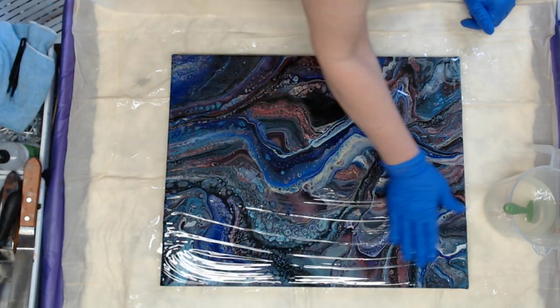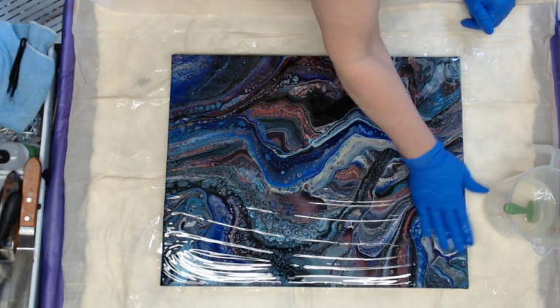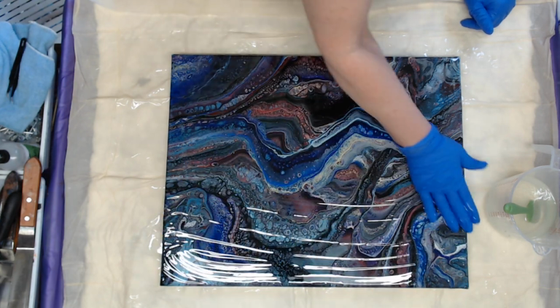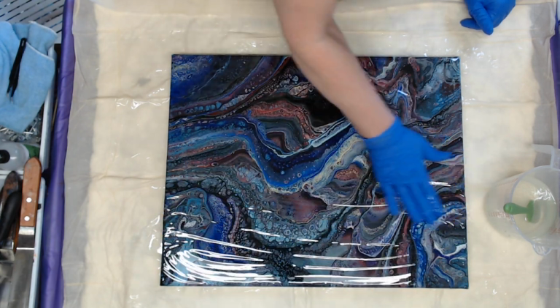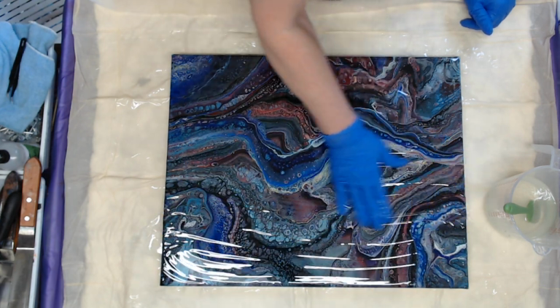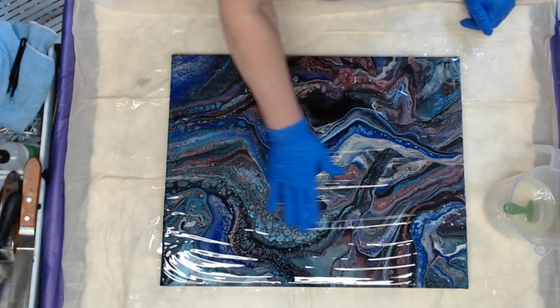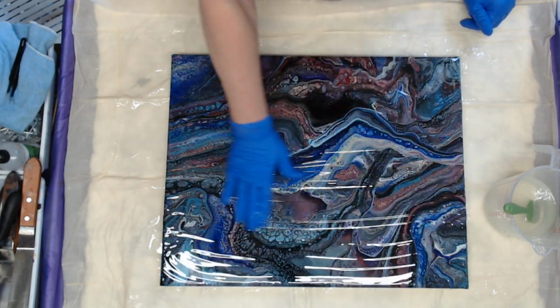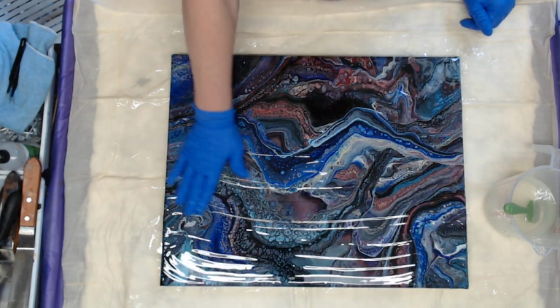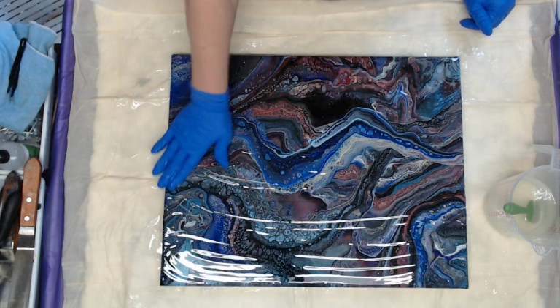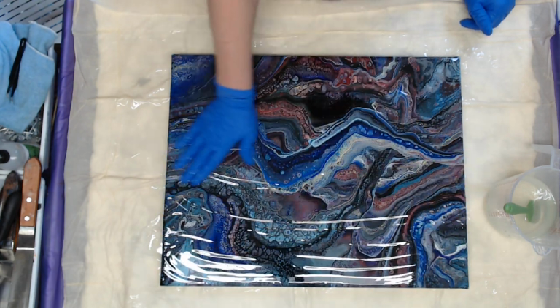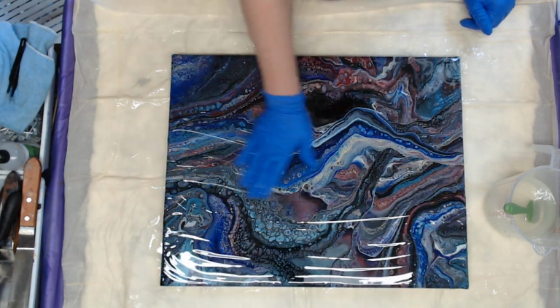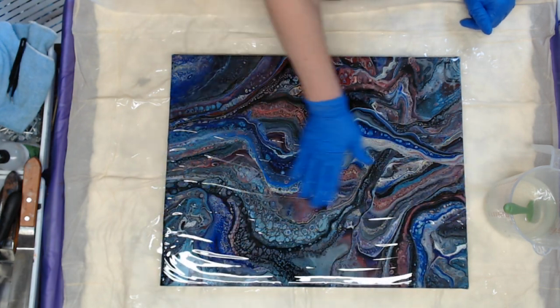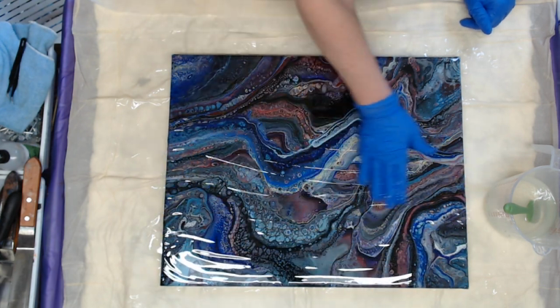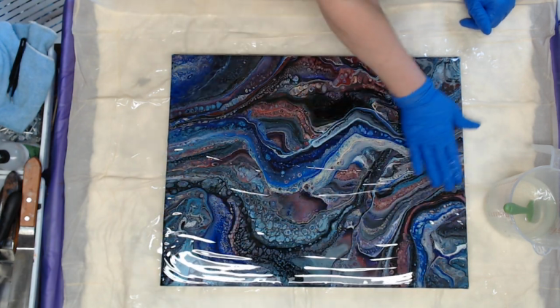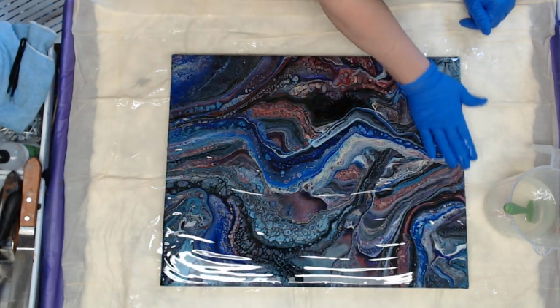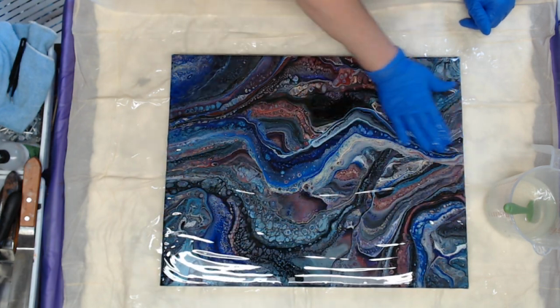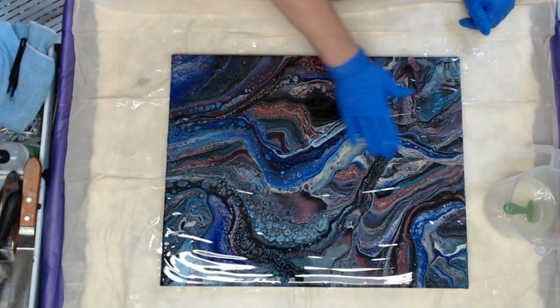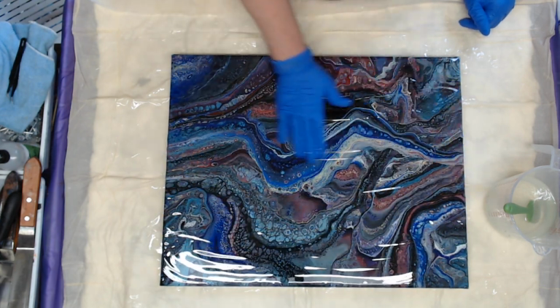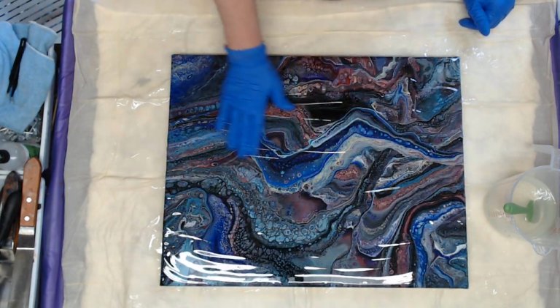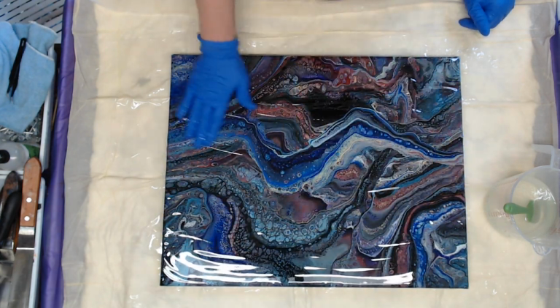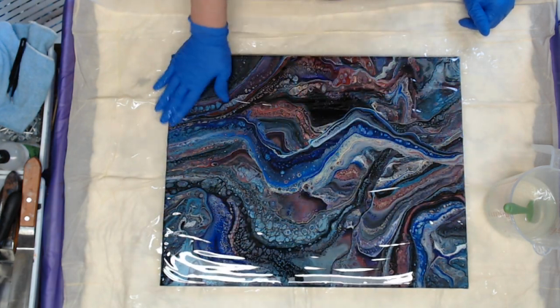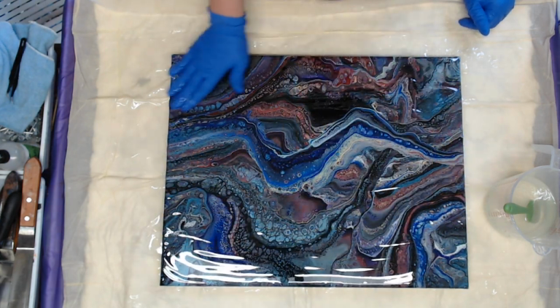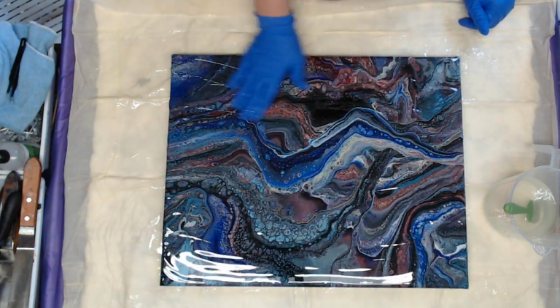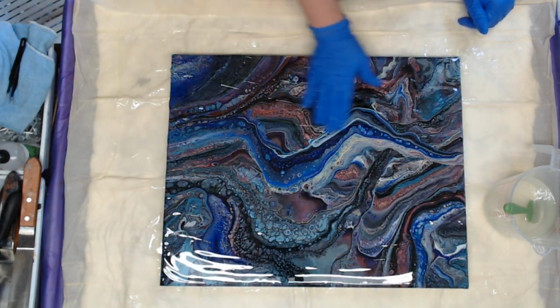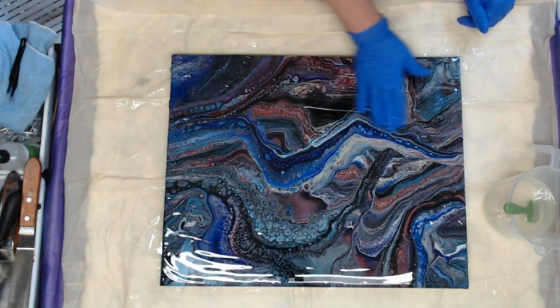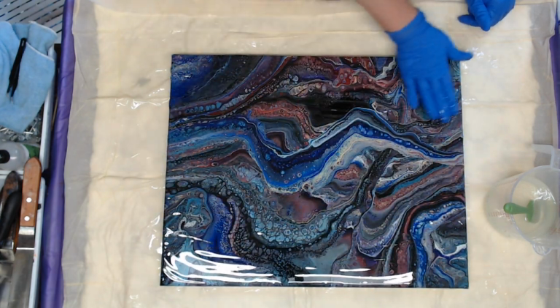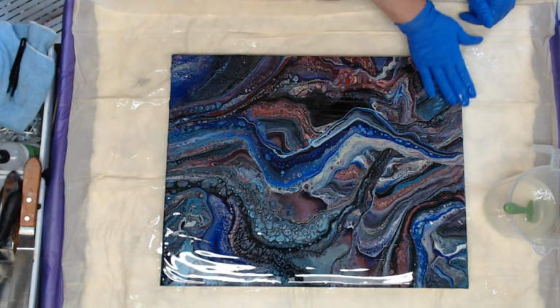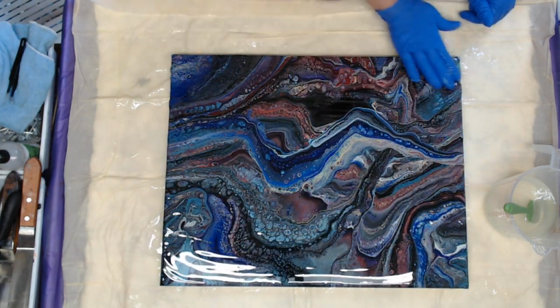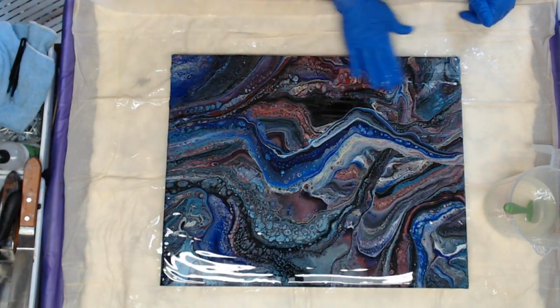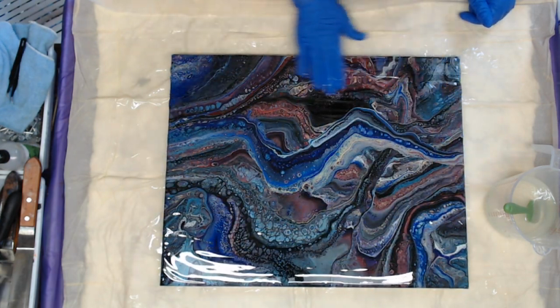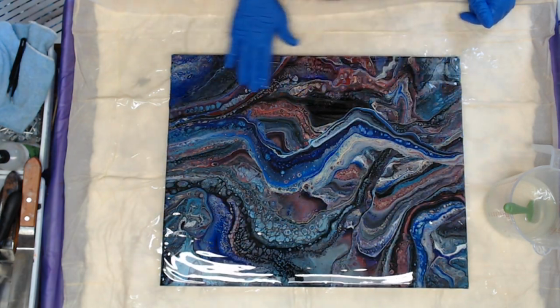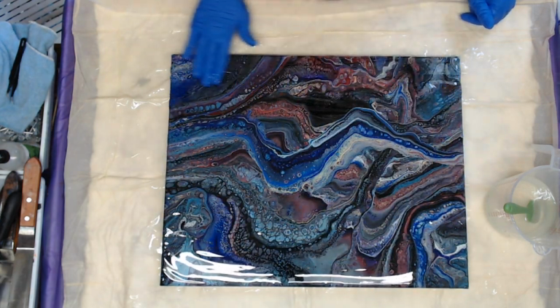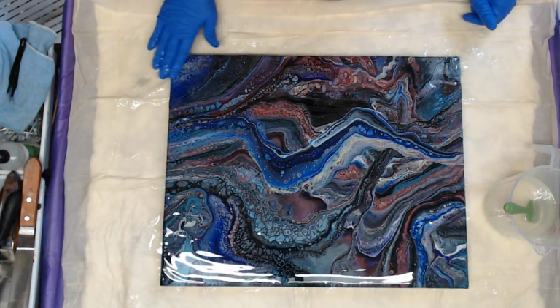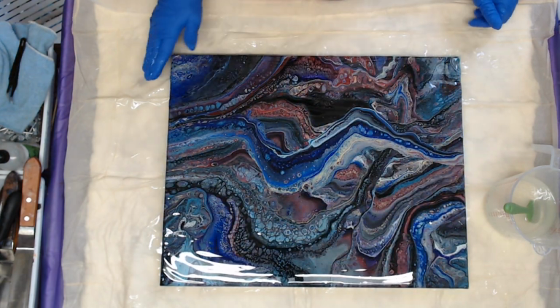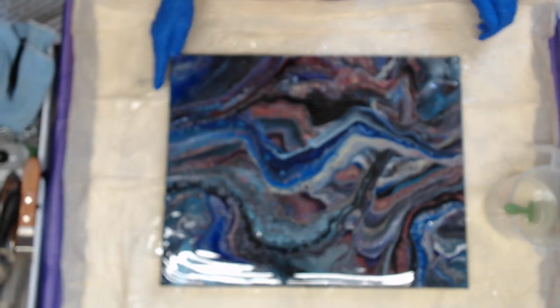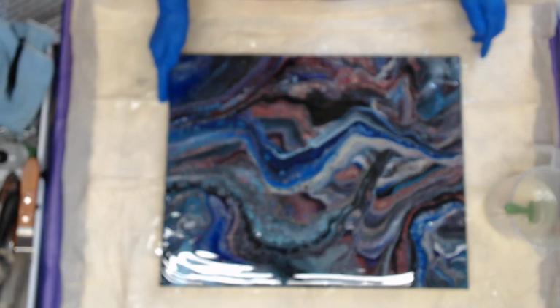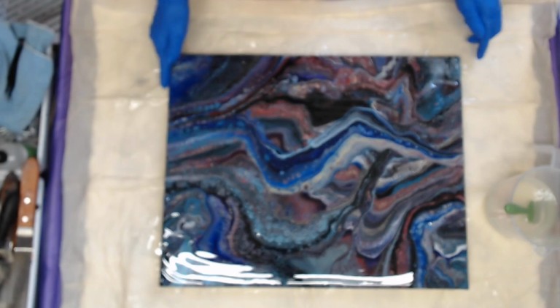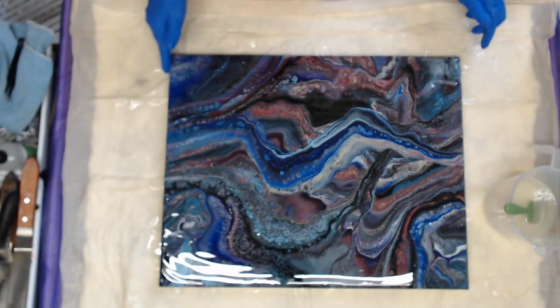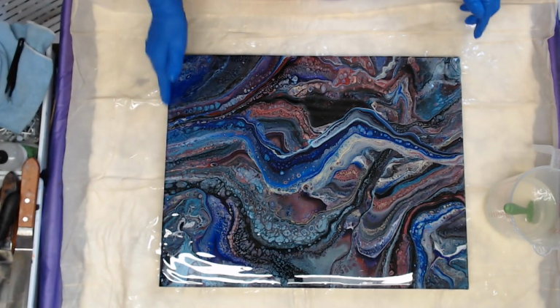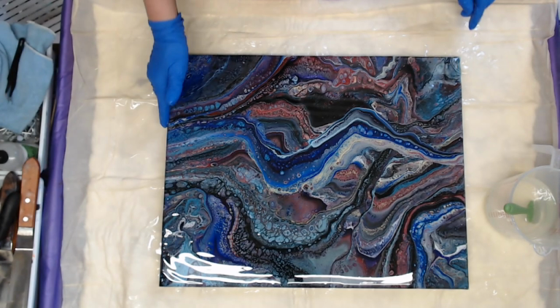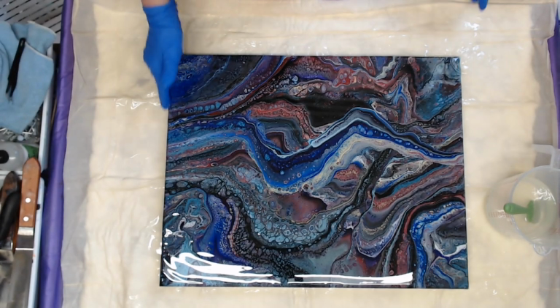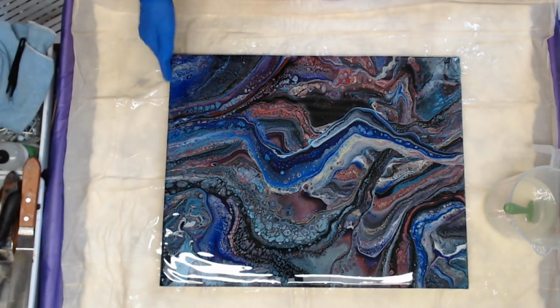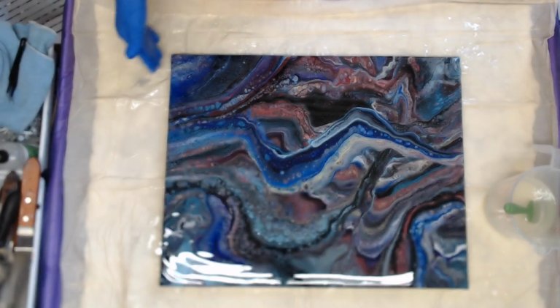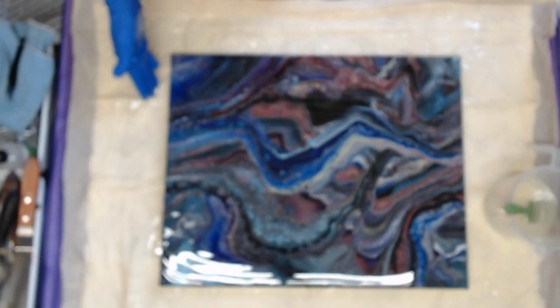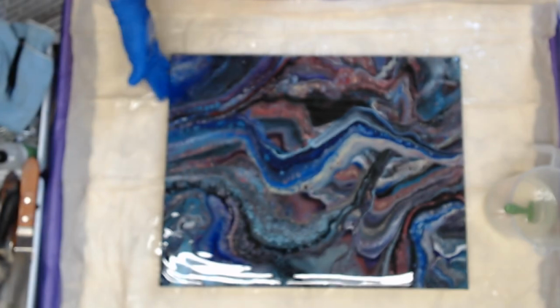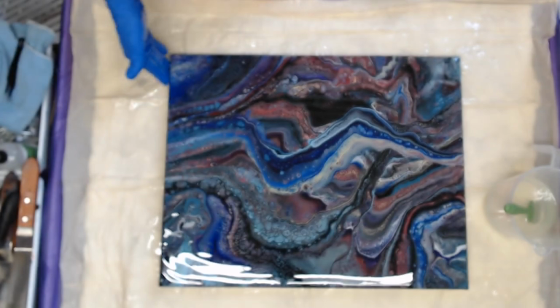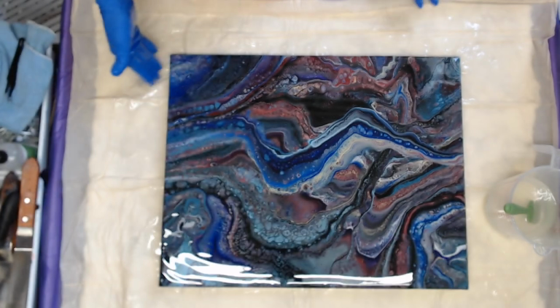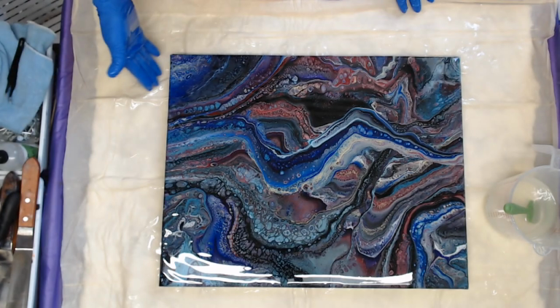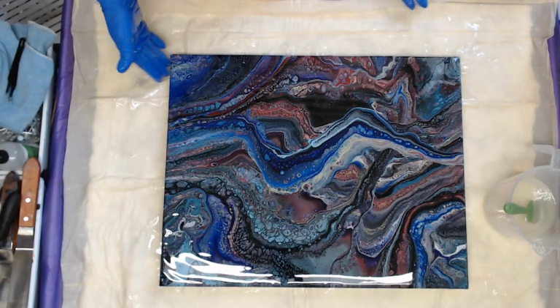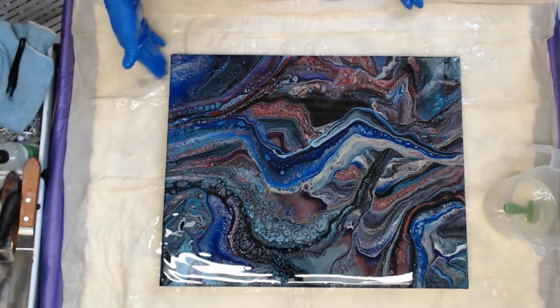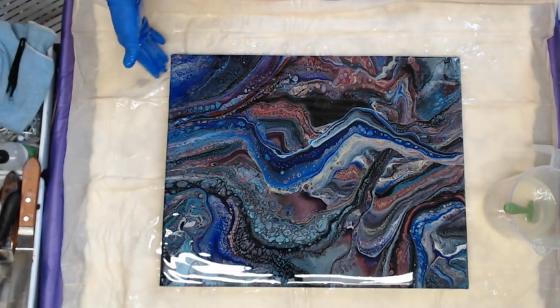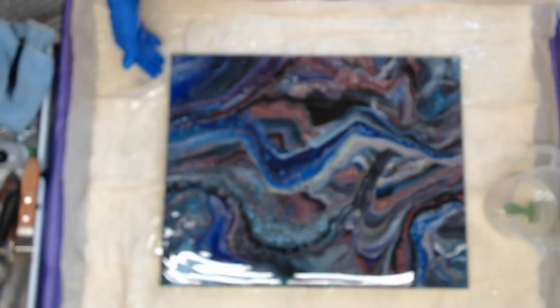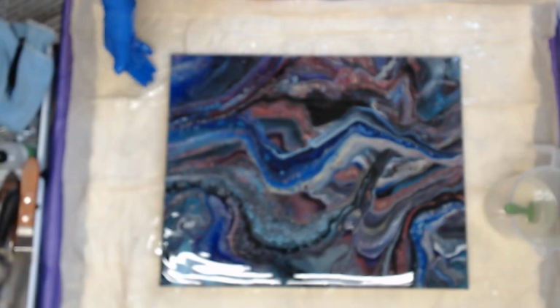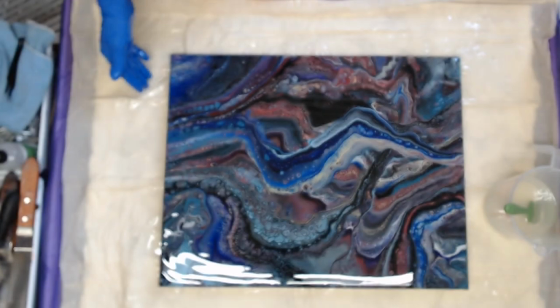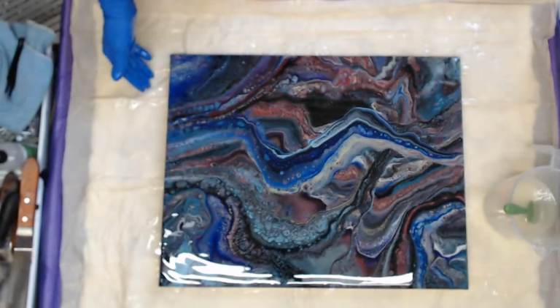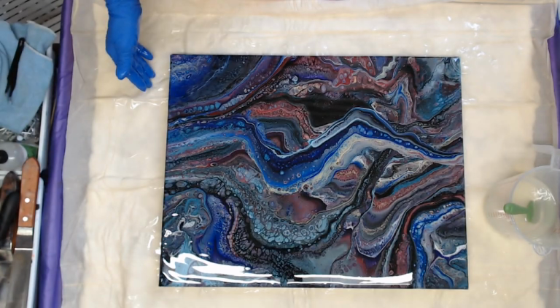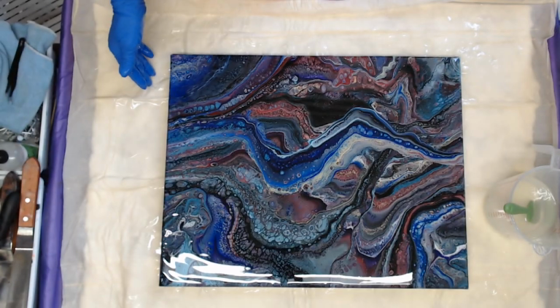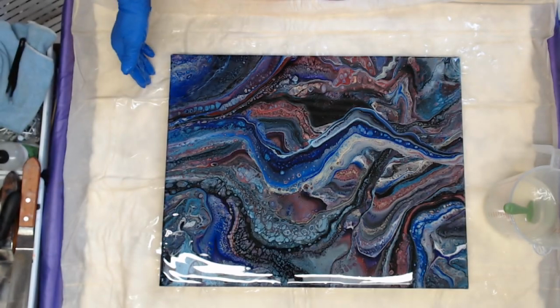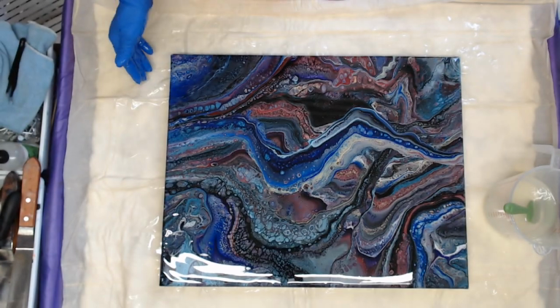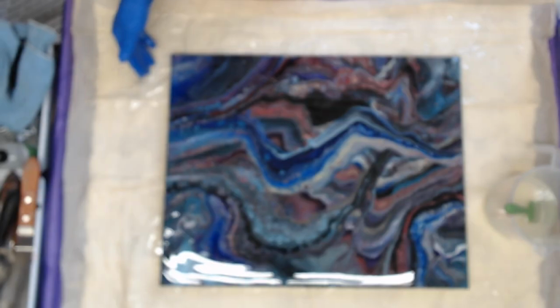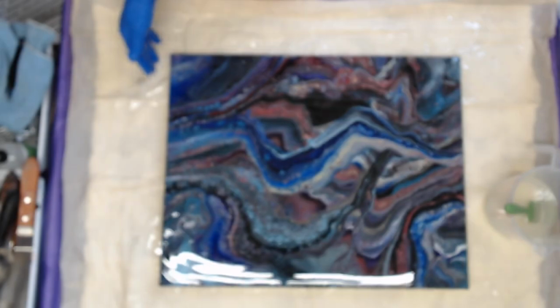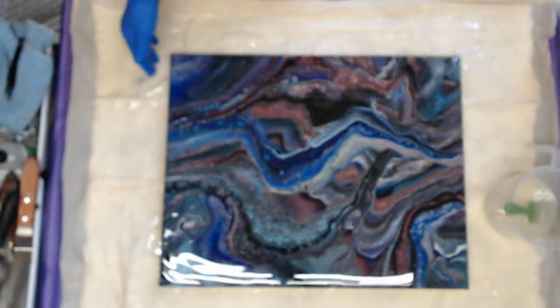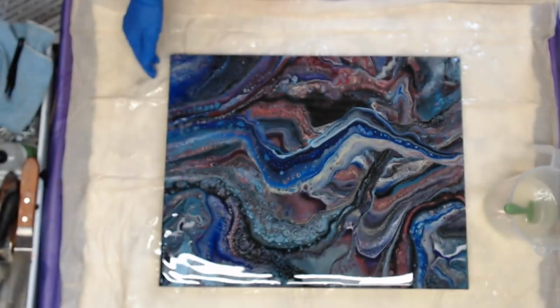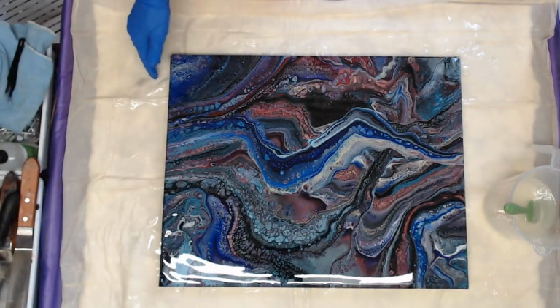Okay, so that's on there nice and smooth and I'm going to use a heat gun to pop the air bubbles.